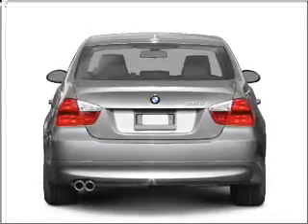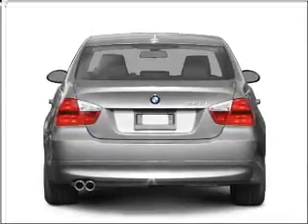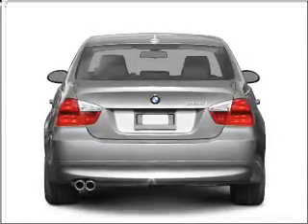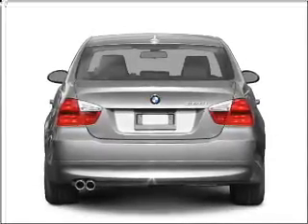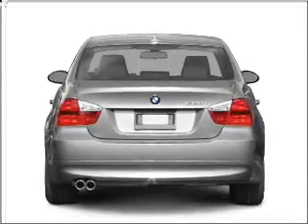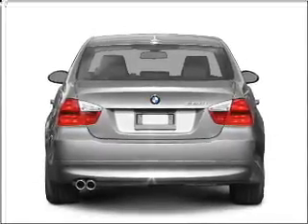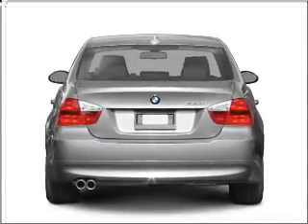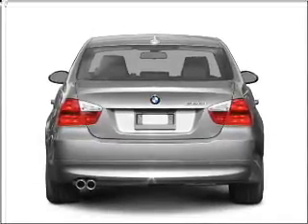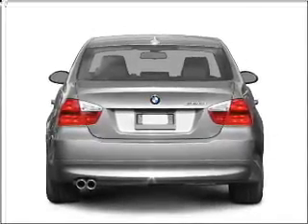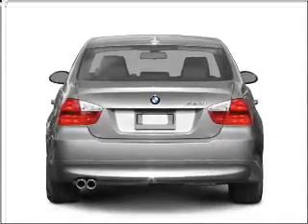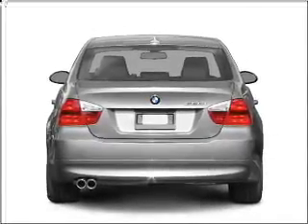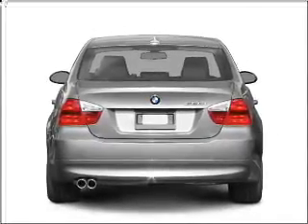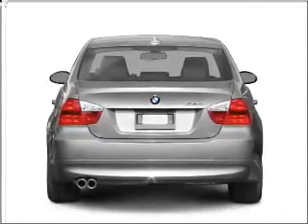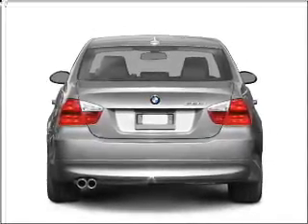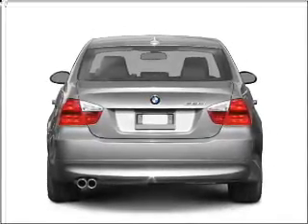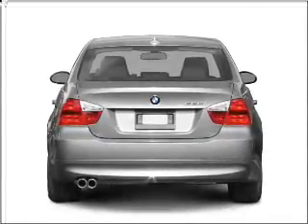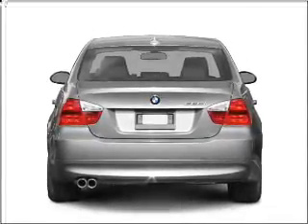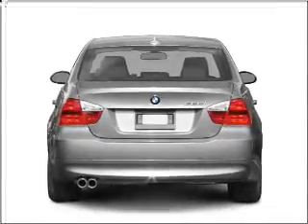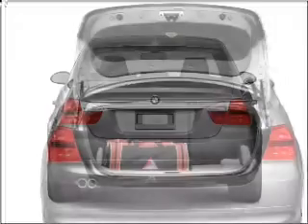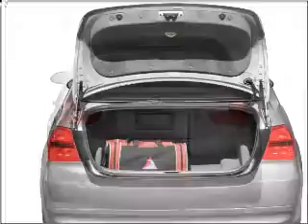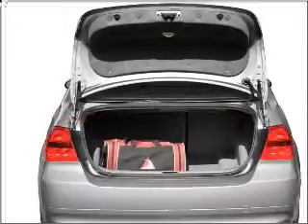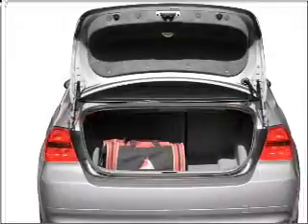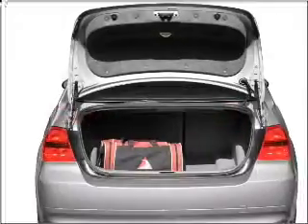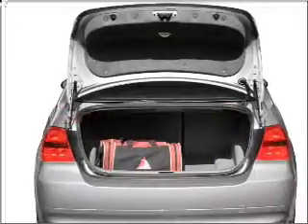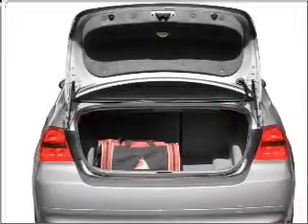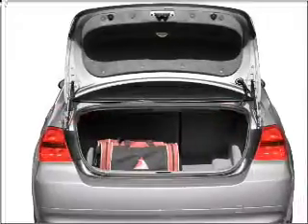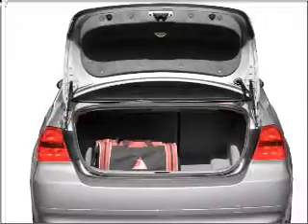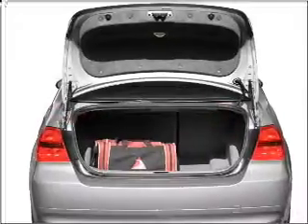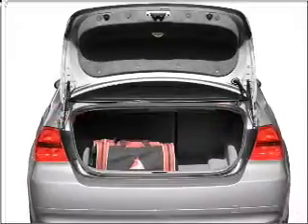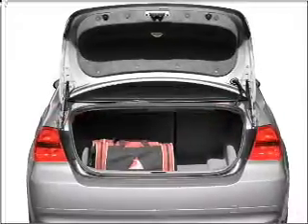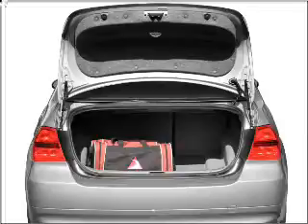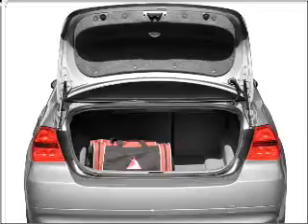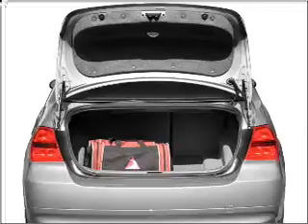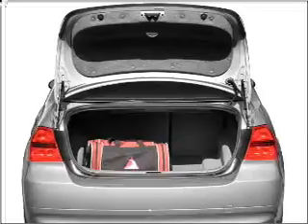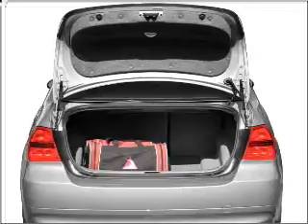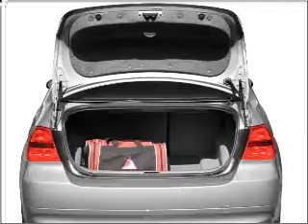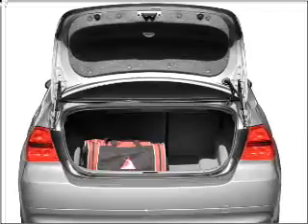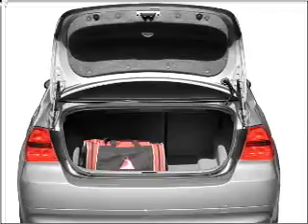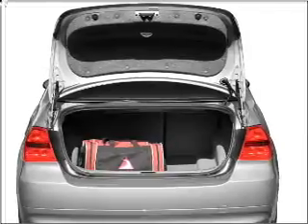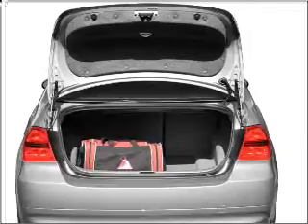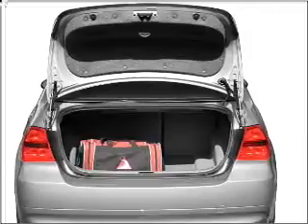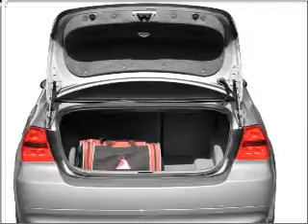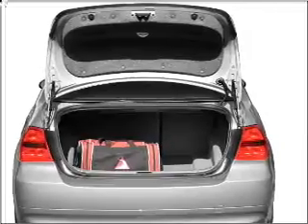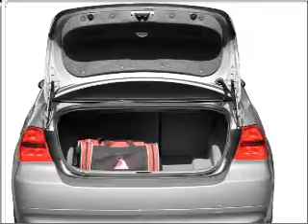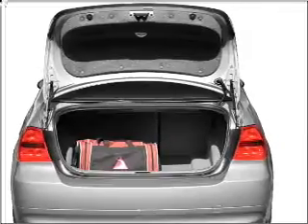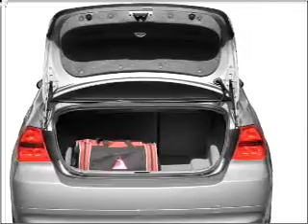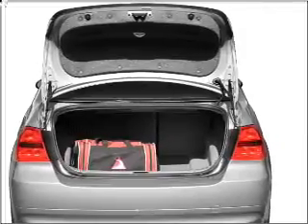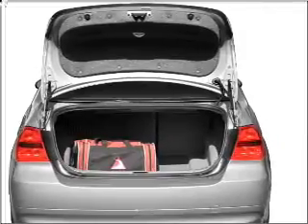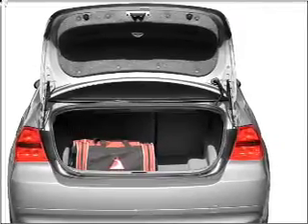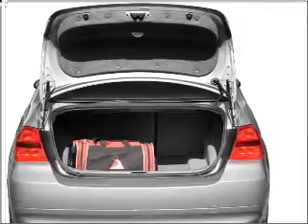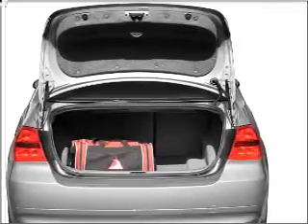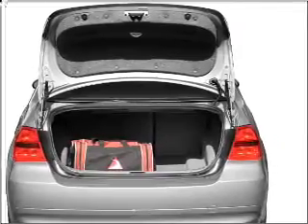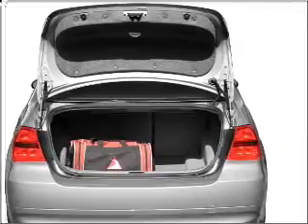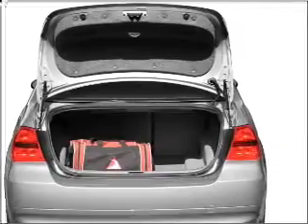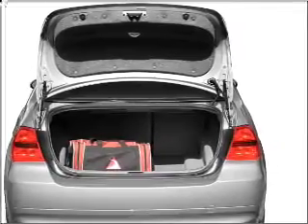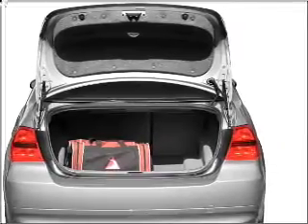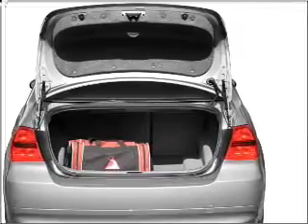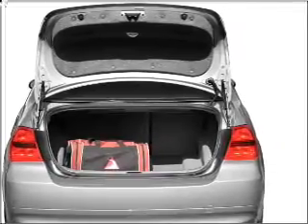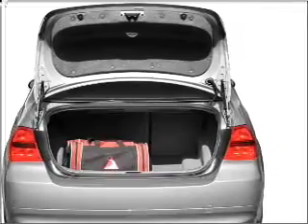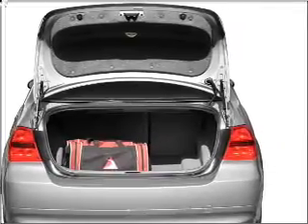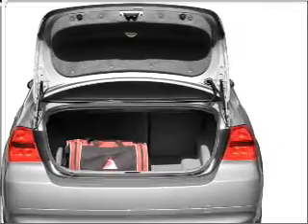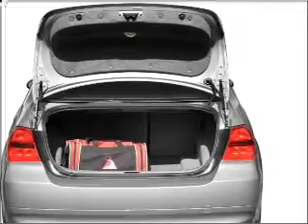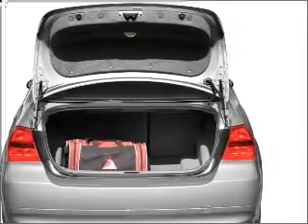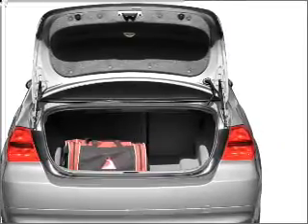Stand out from the crowd with premium wheels. Brake safely with the anti-lock braking system. Let the outside in with a built-in sunroof.